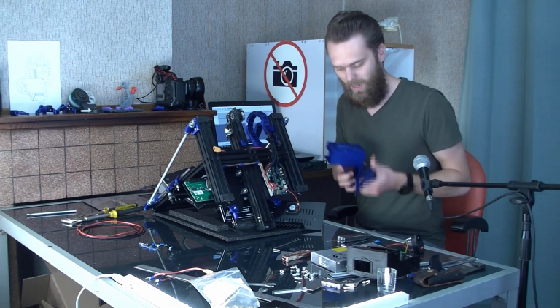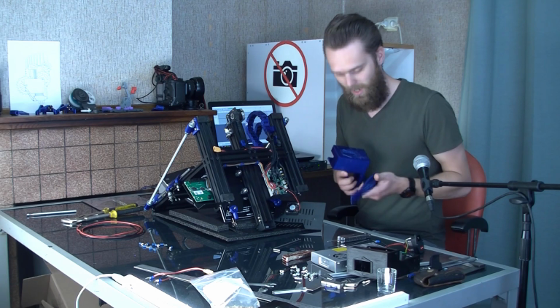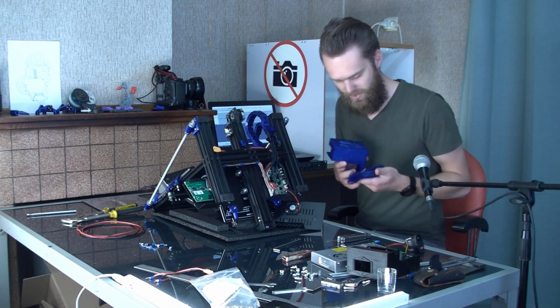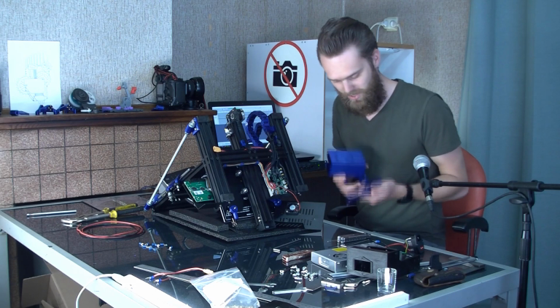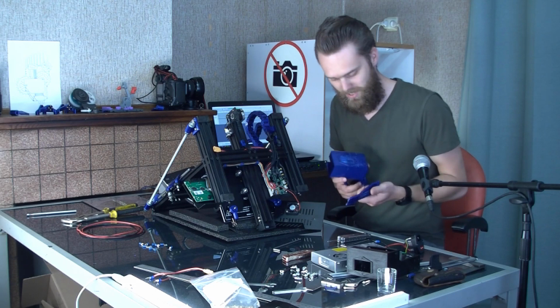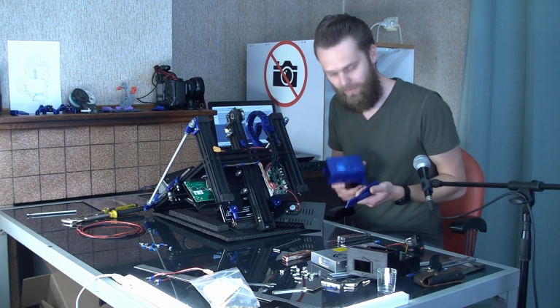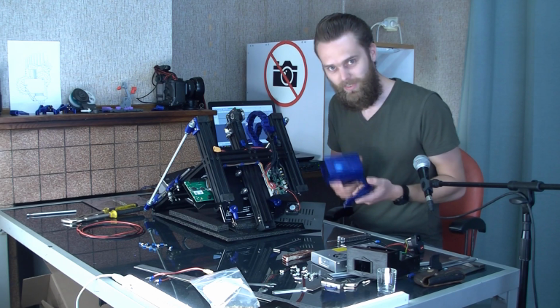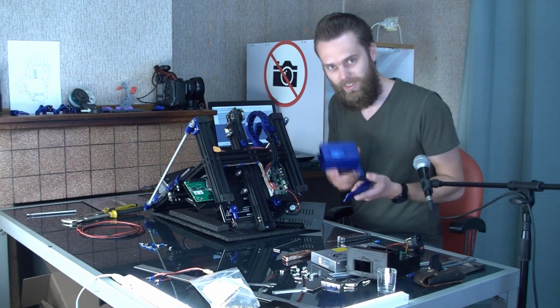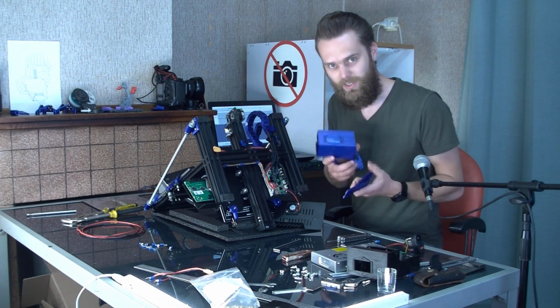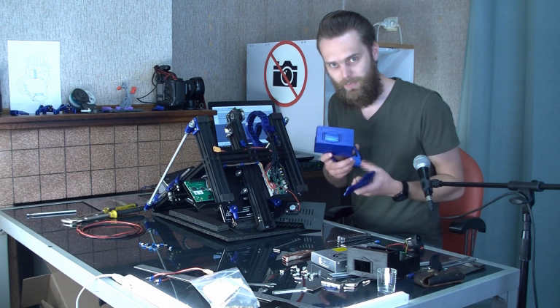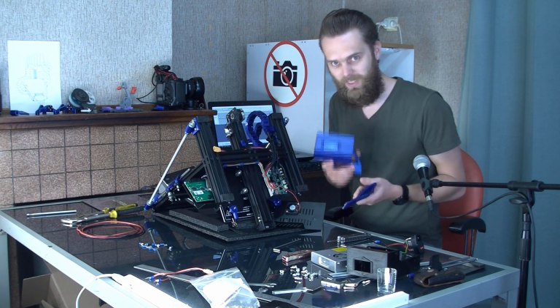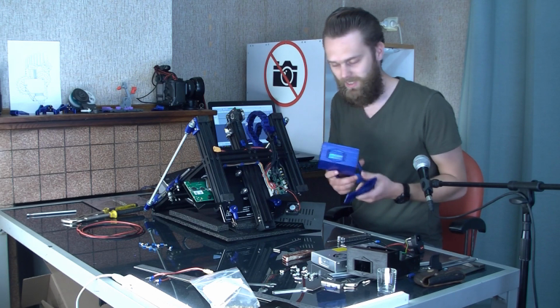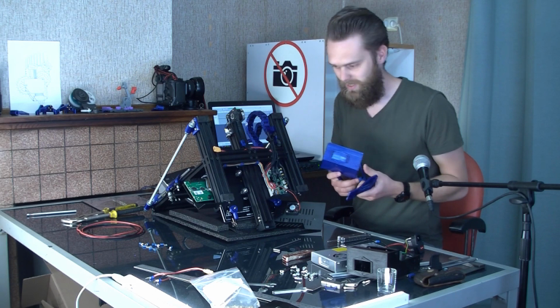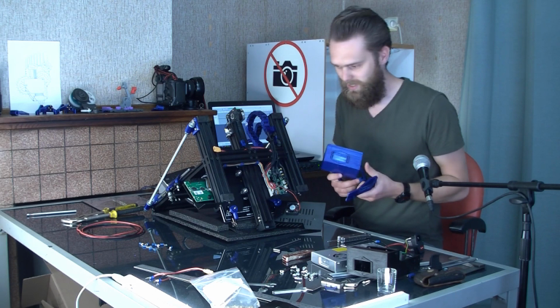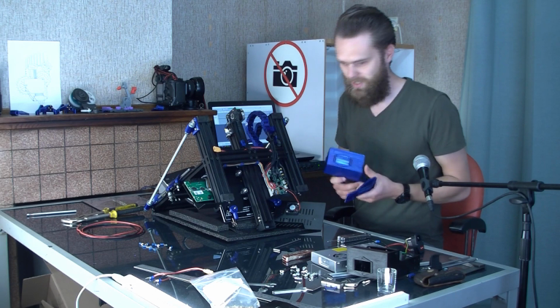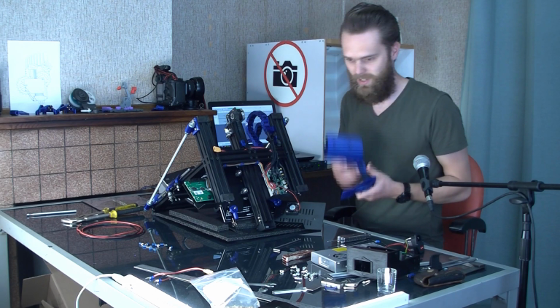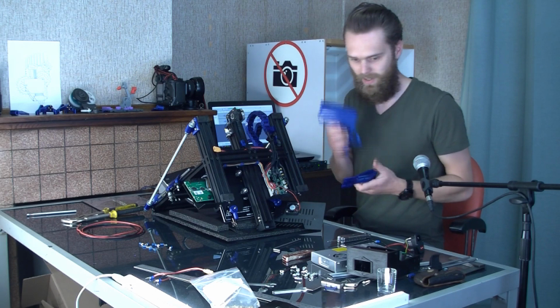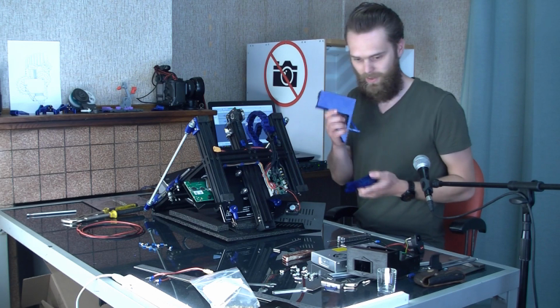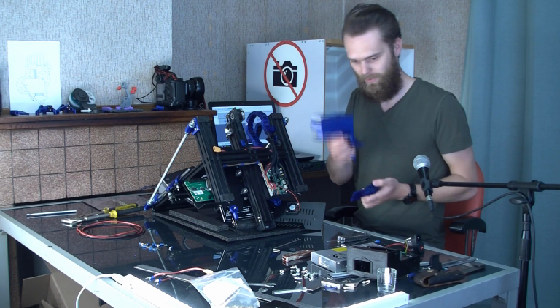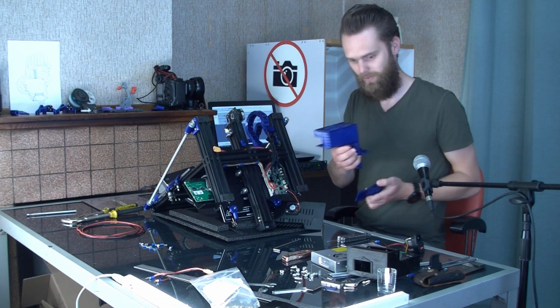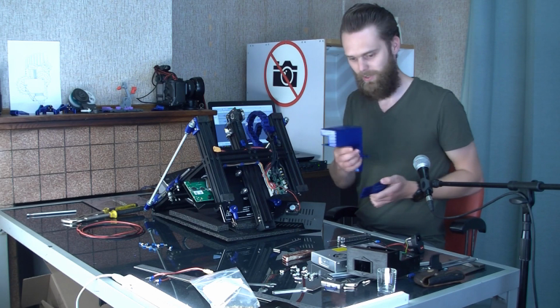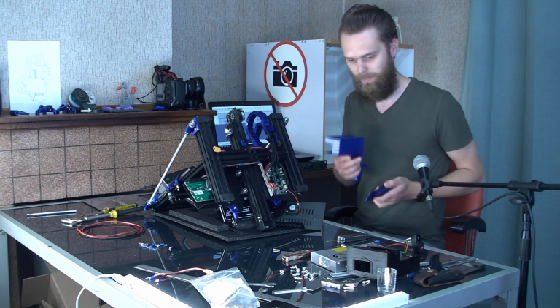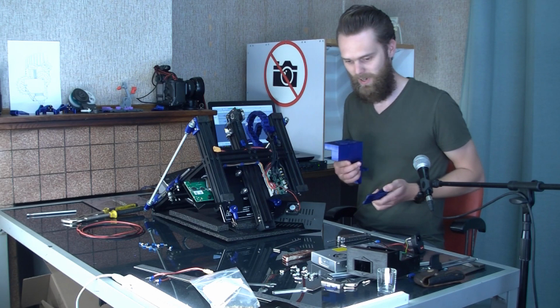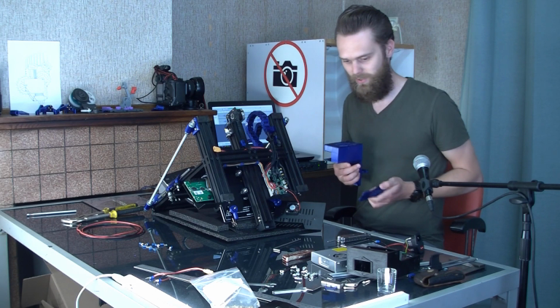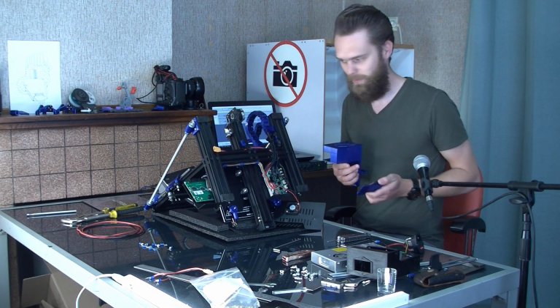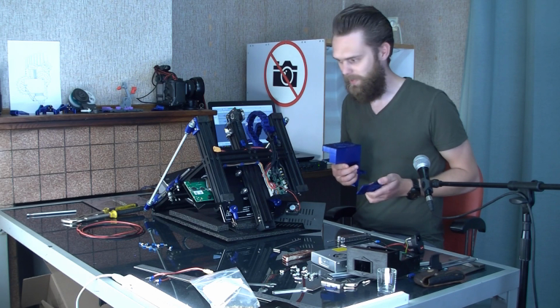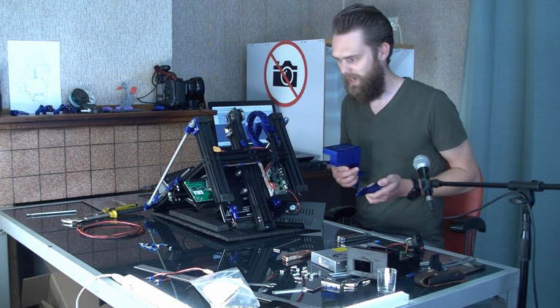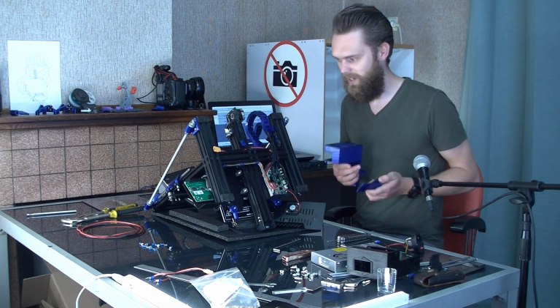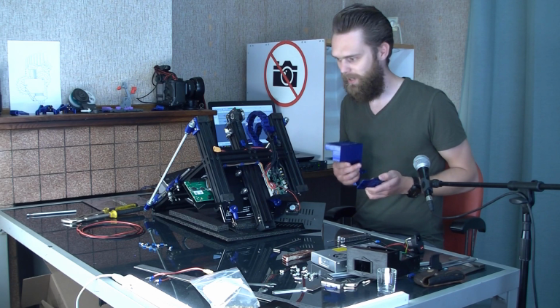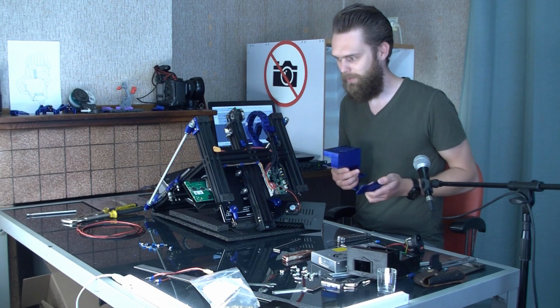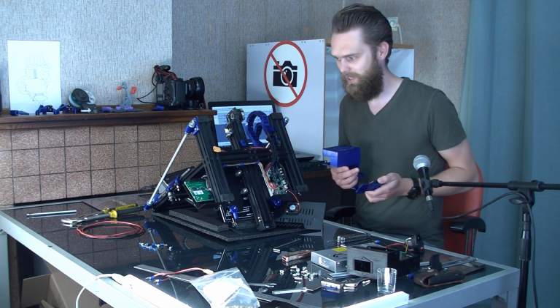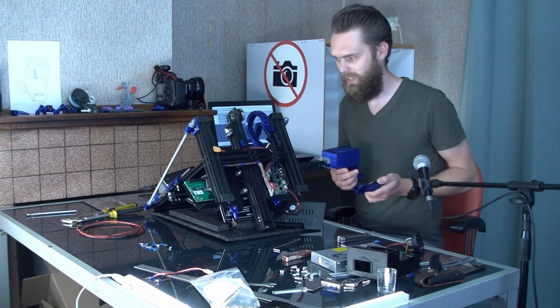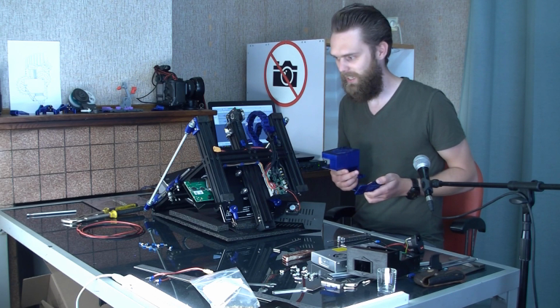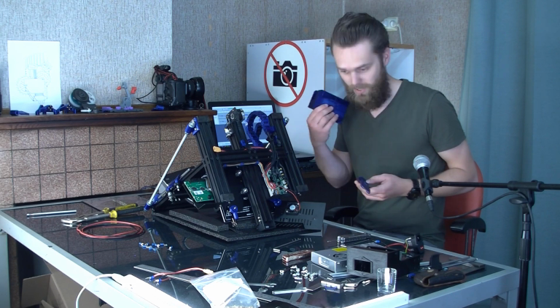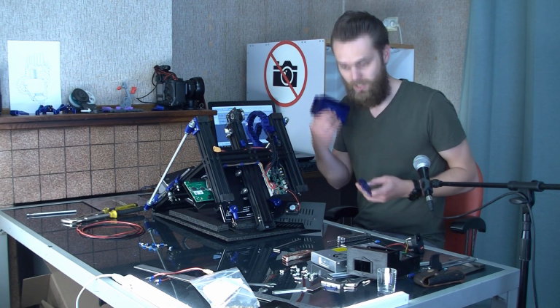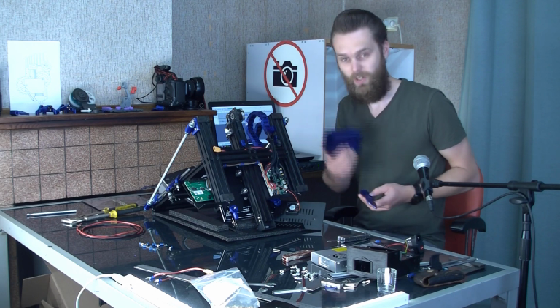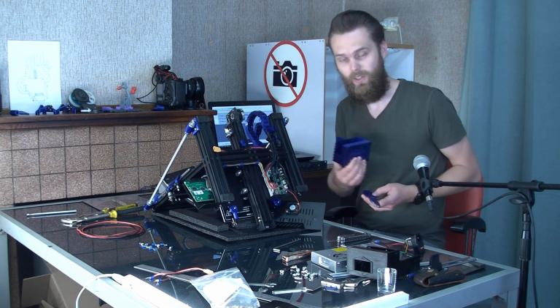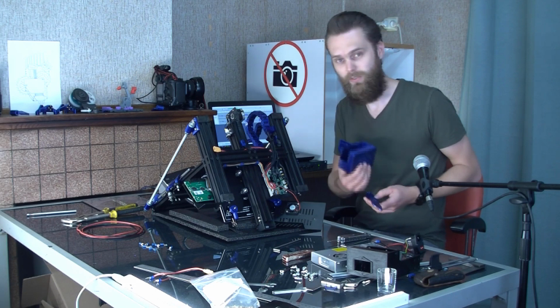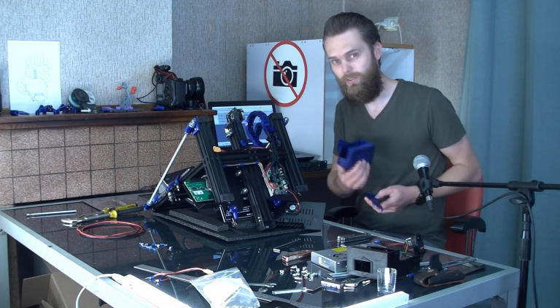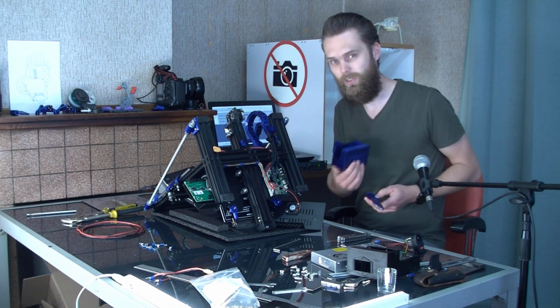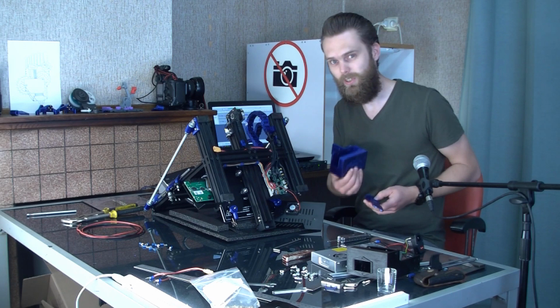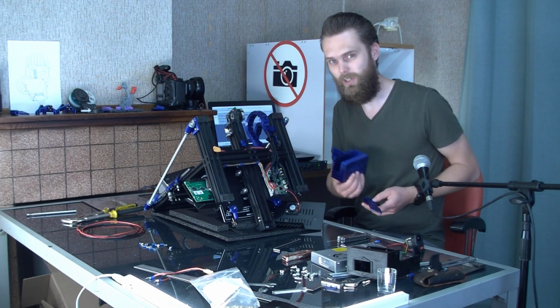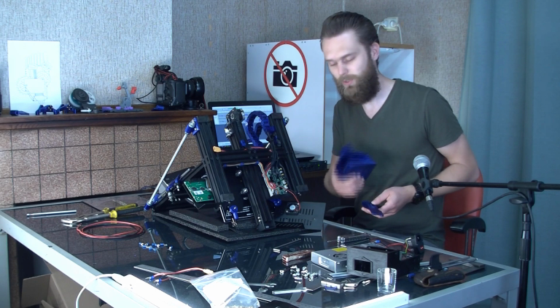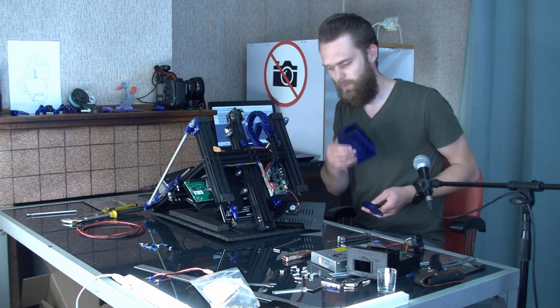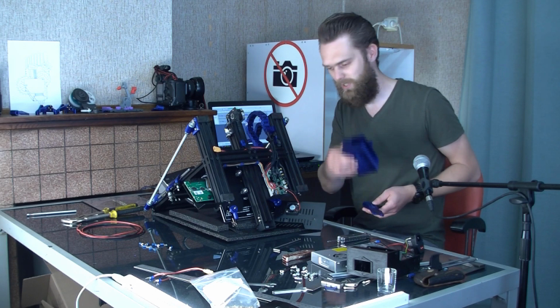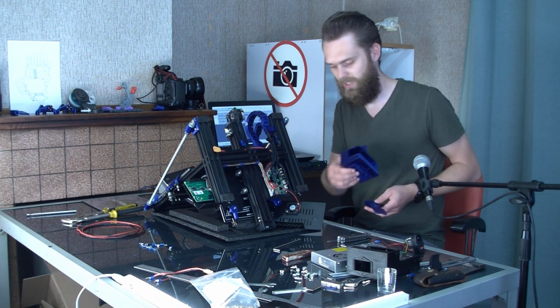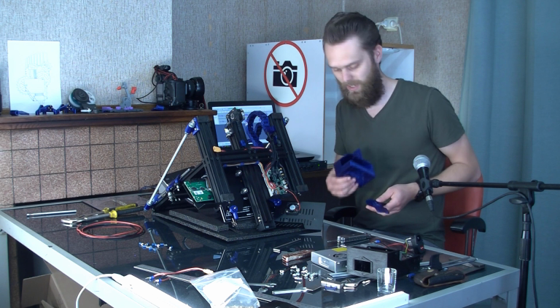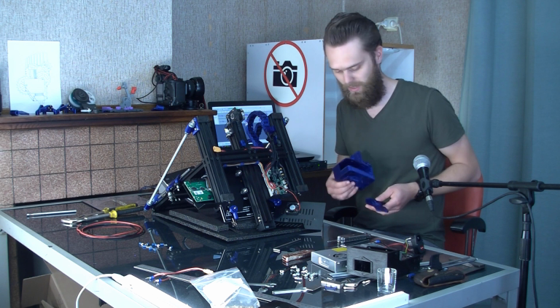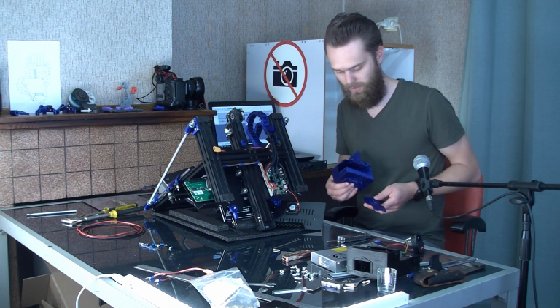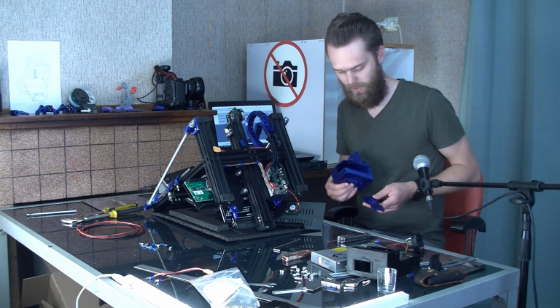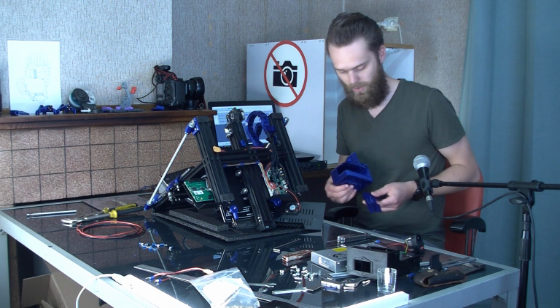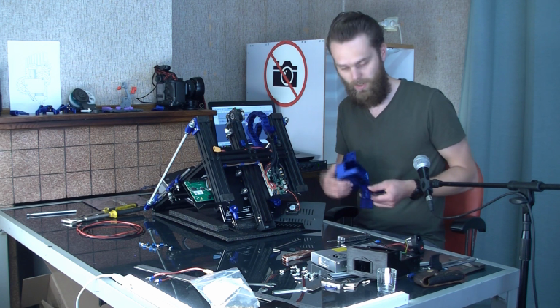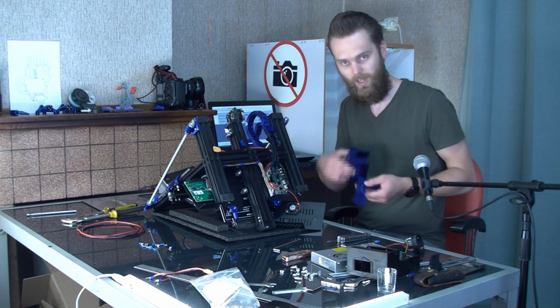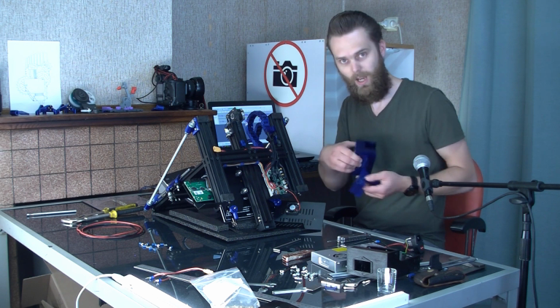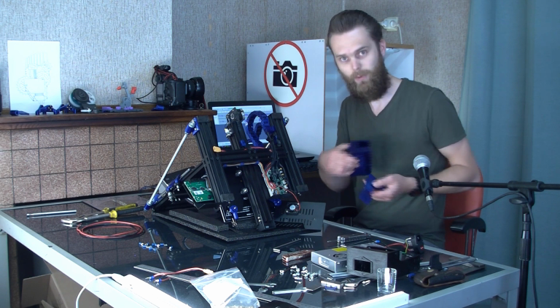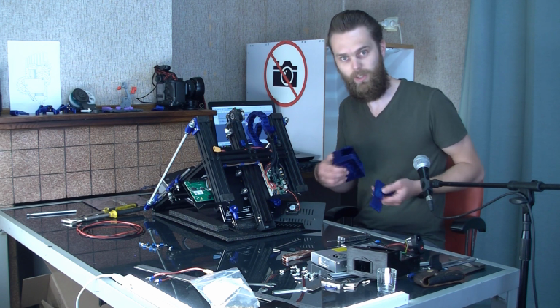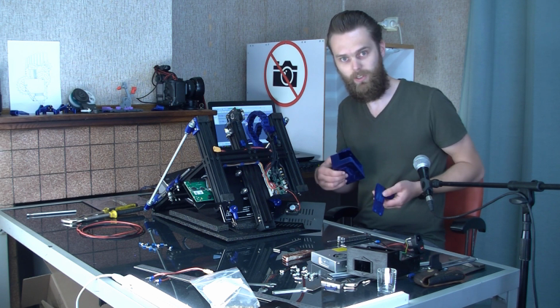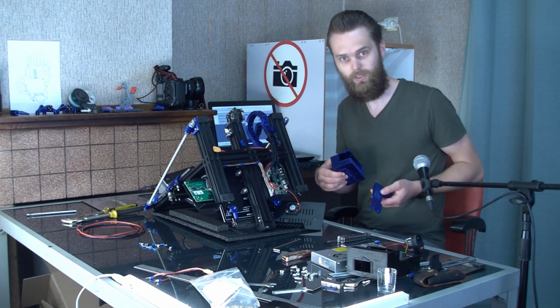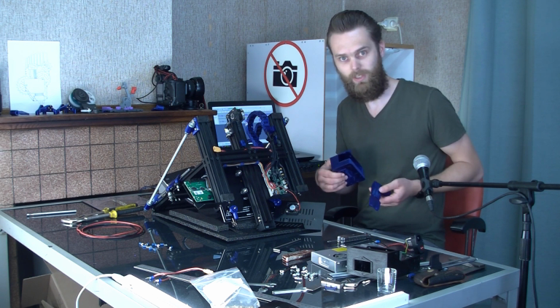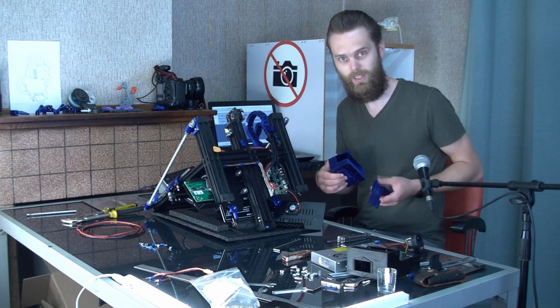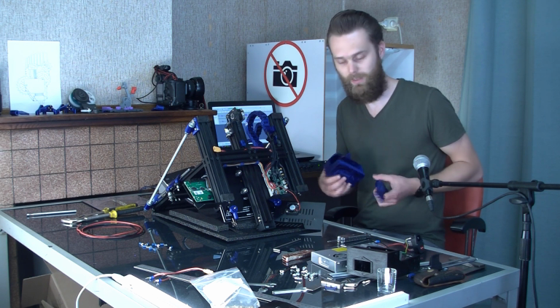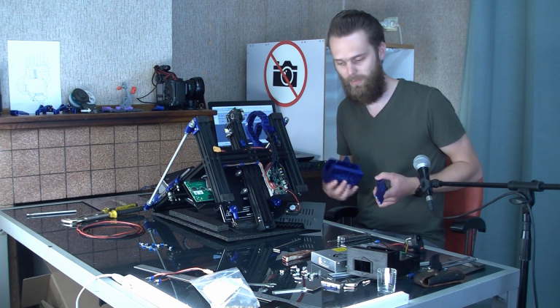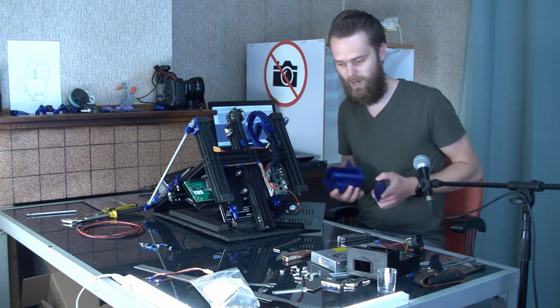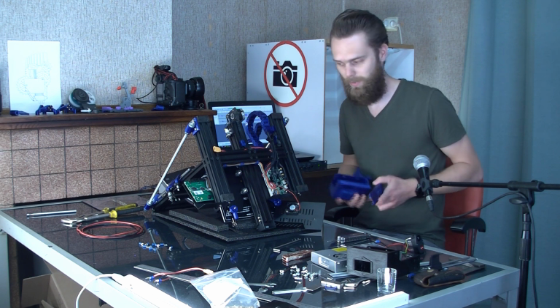I just finished printing these for the power supply upgrade, so if you're going to watch that intro, I'm going to clean them up.